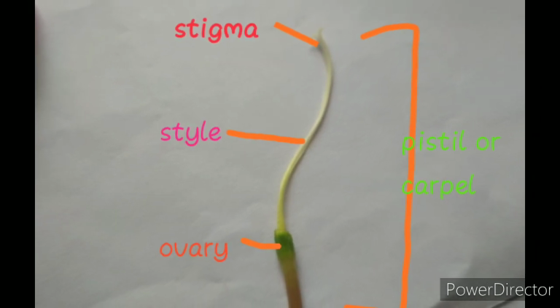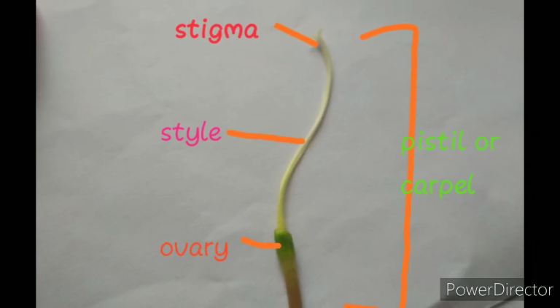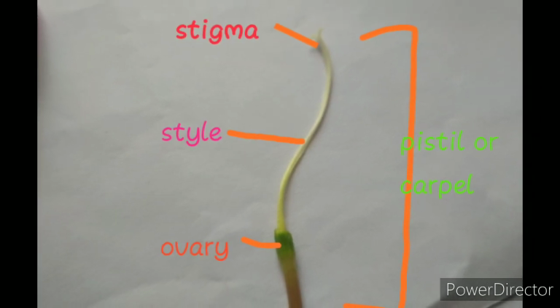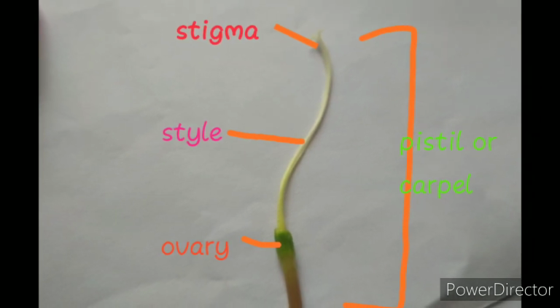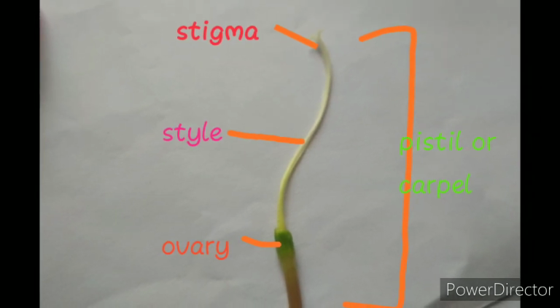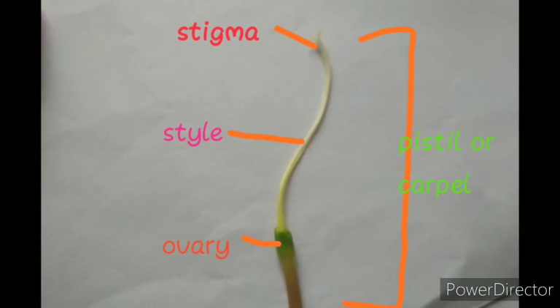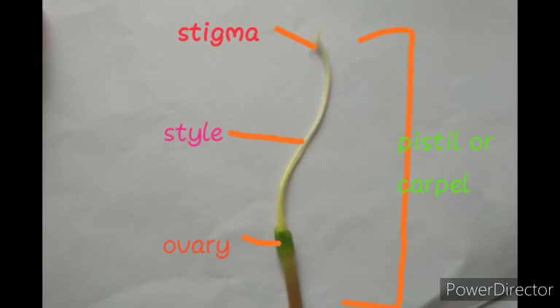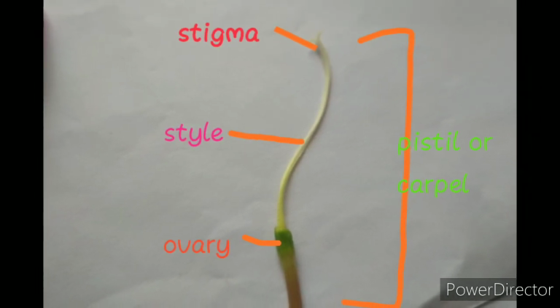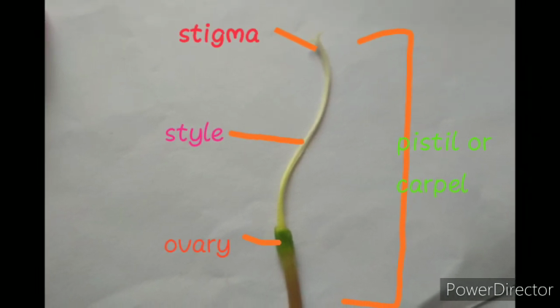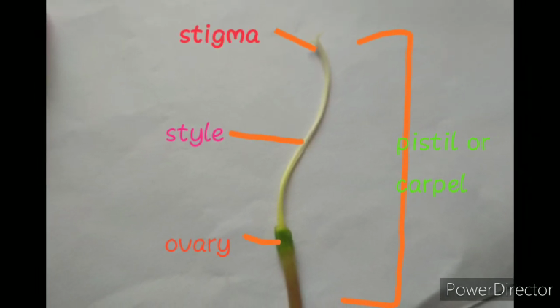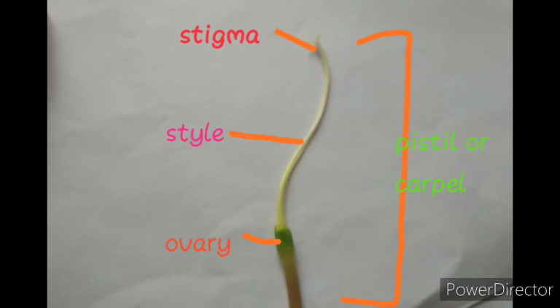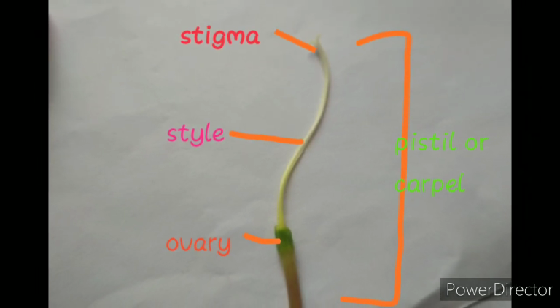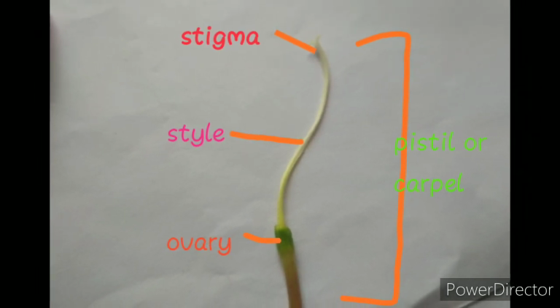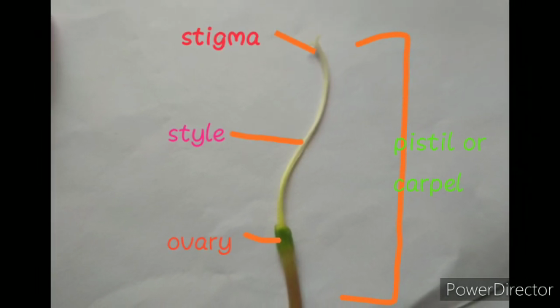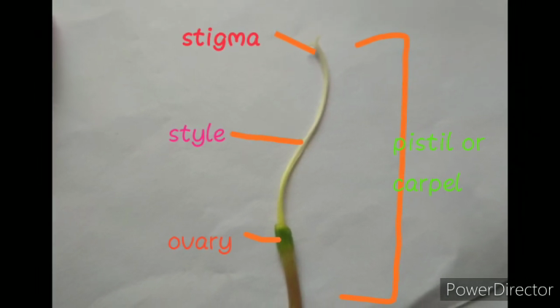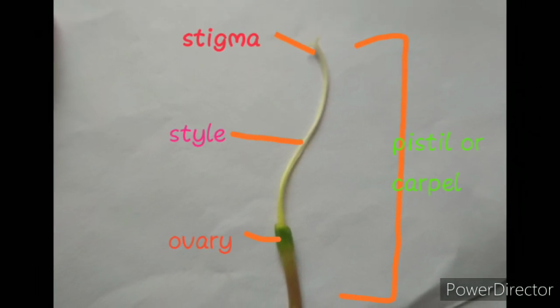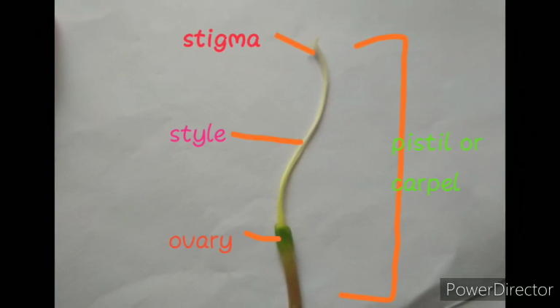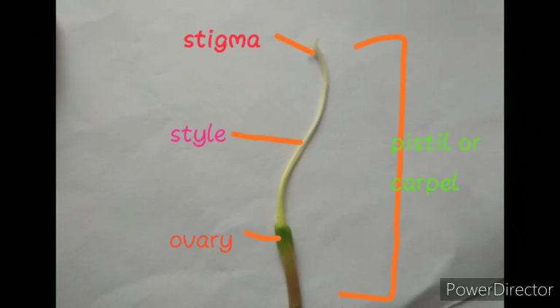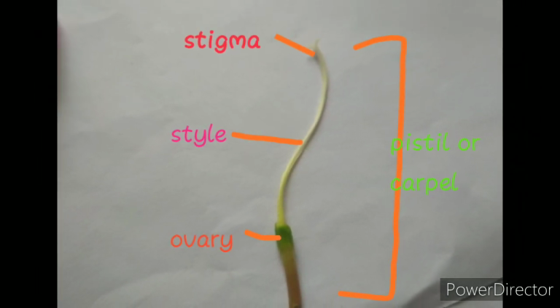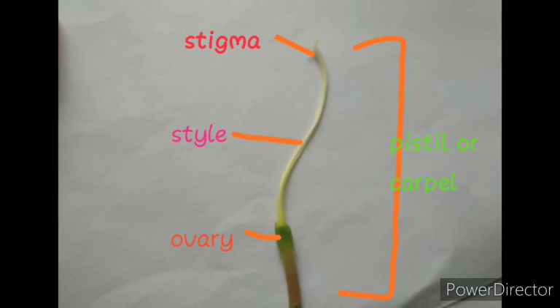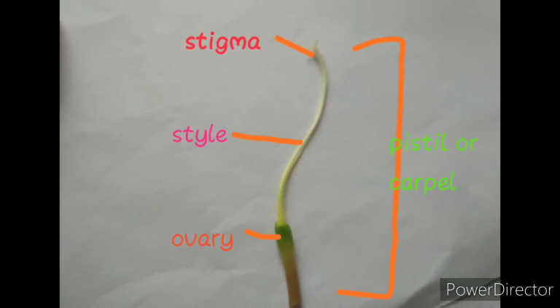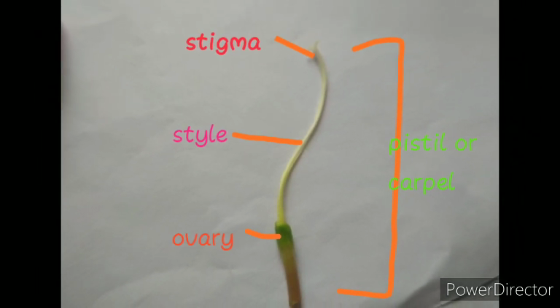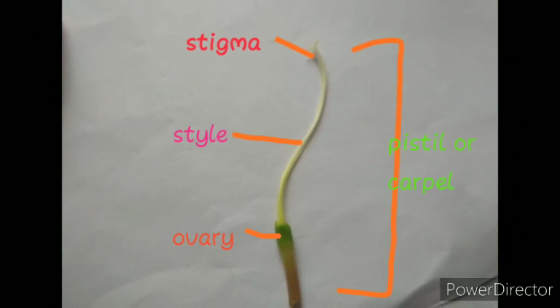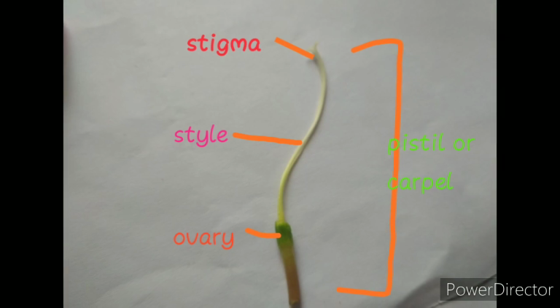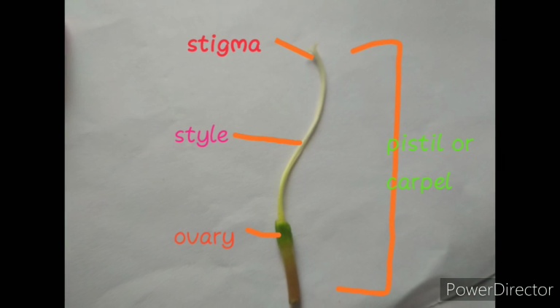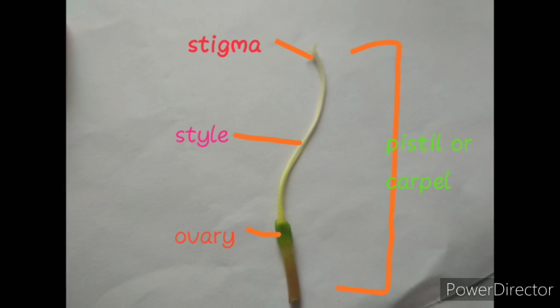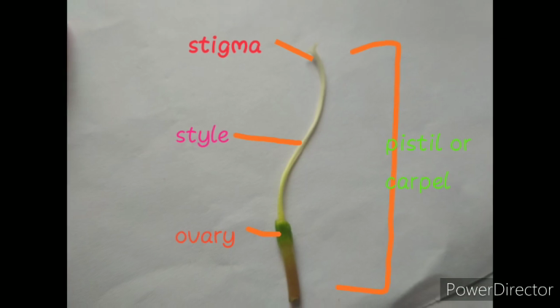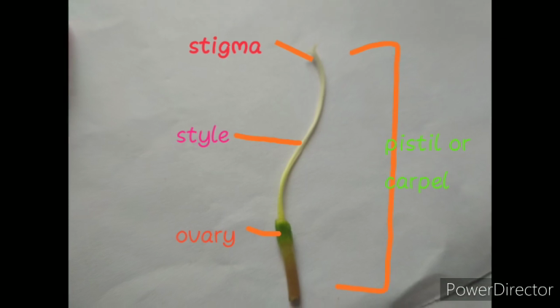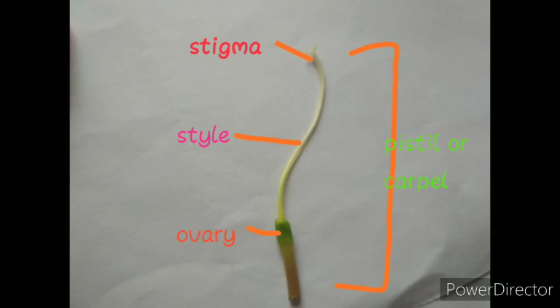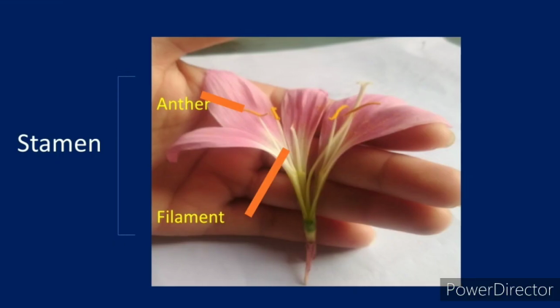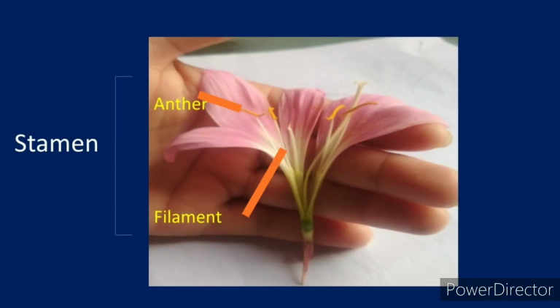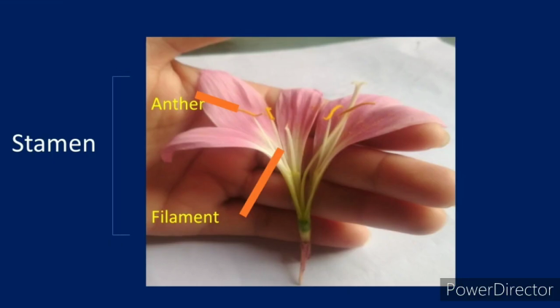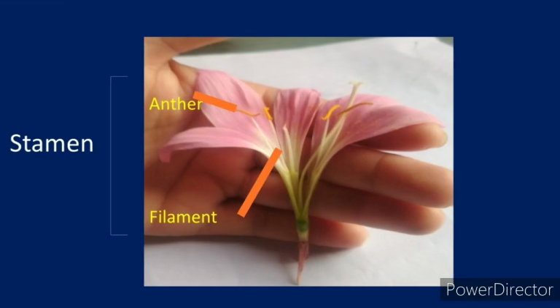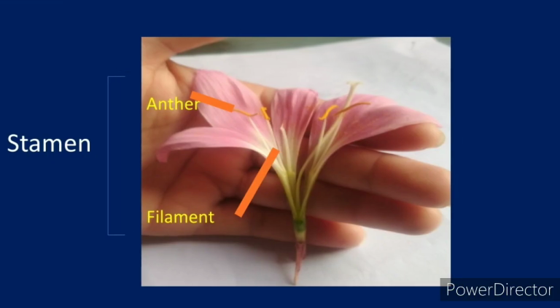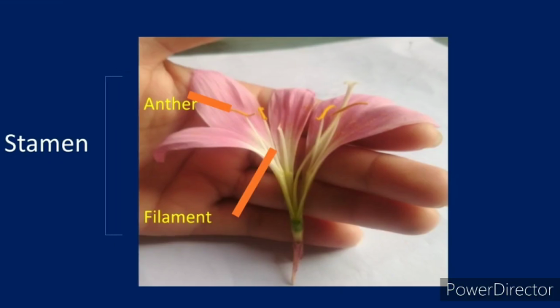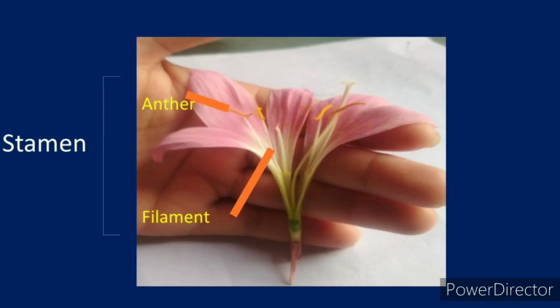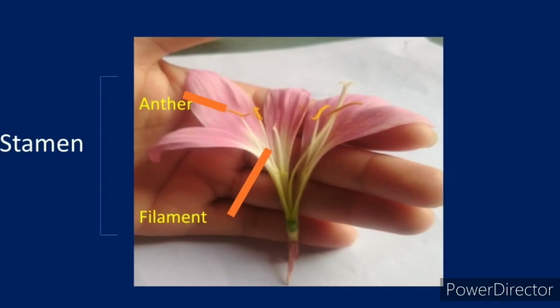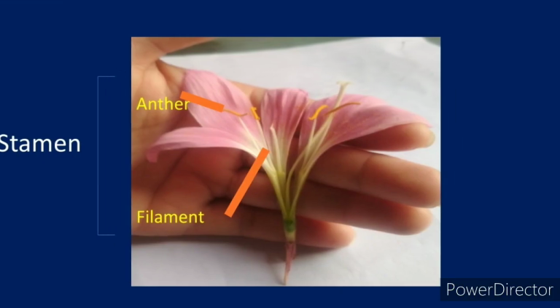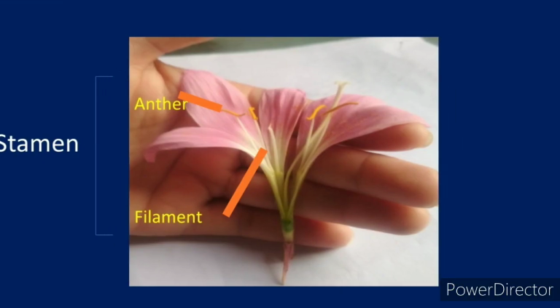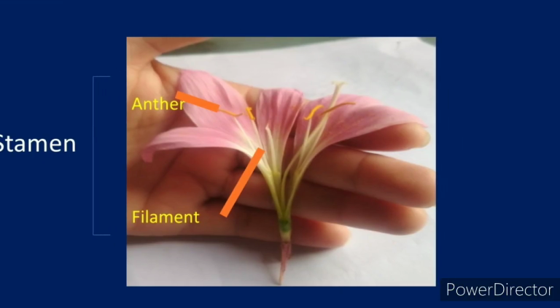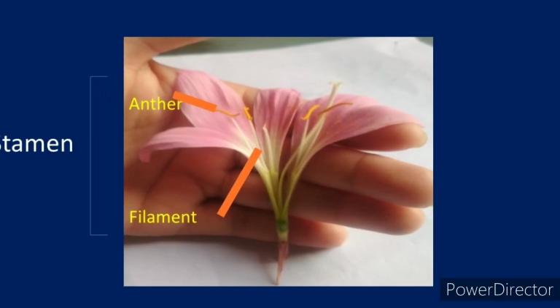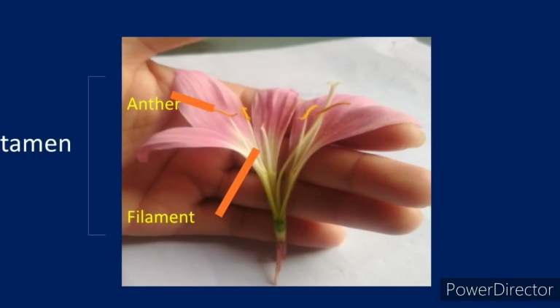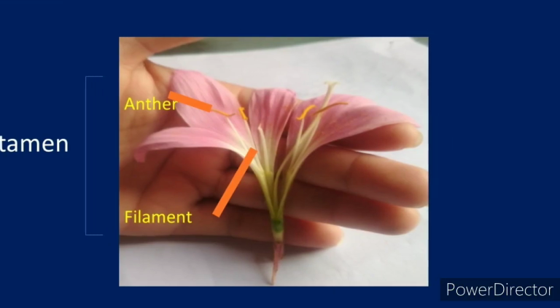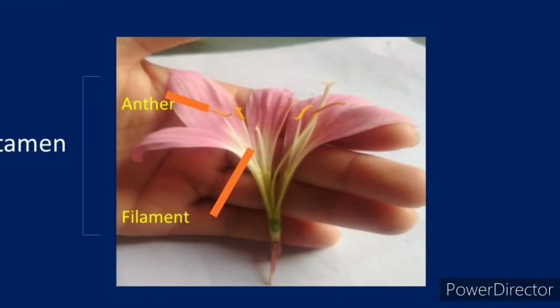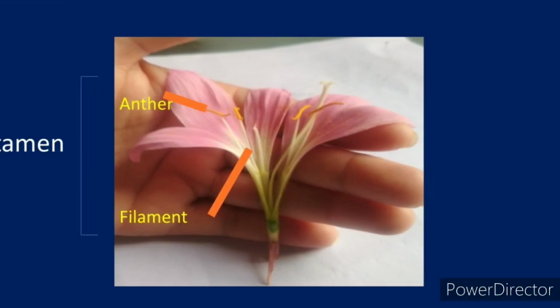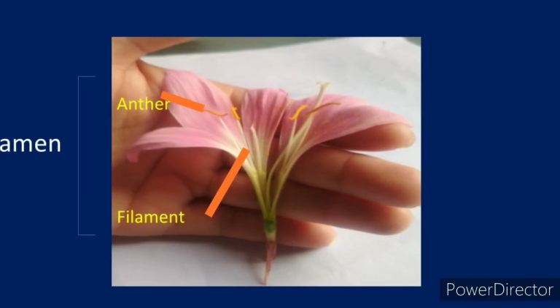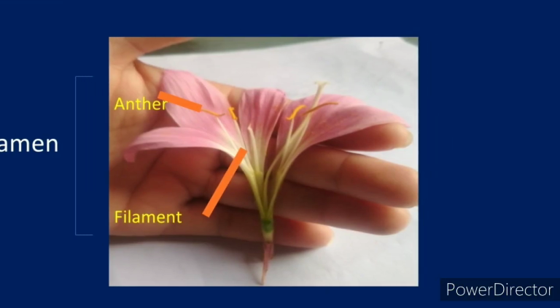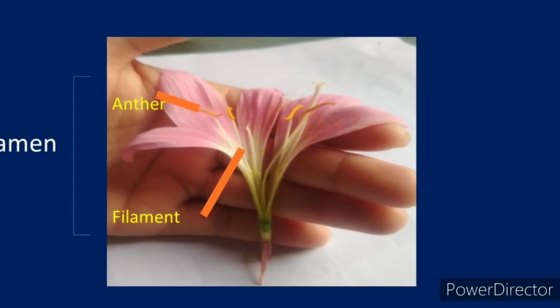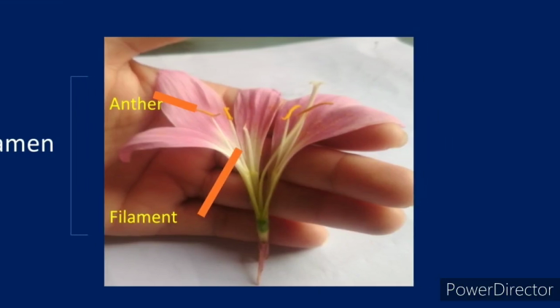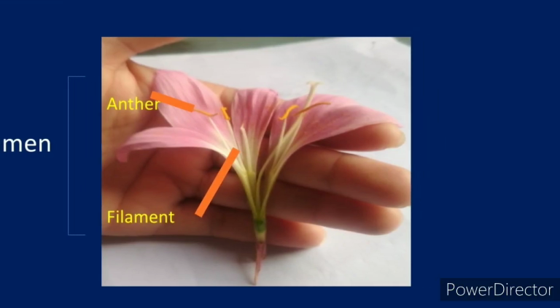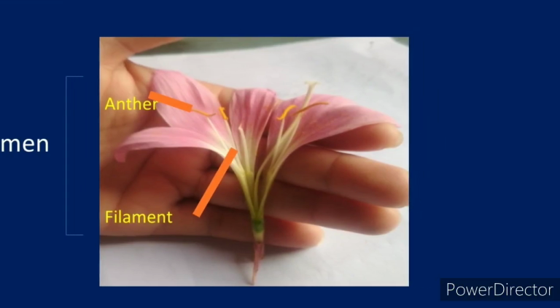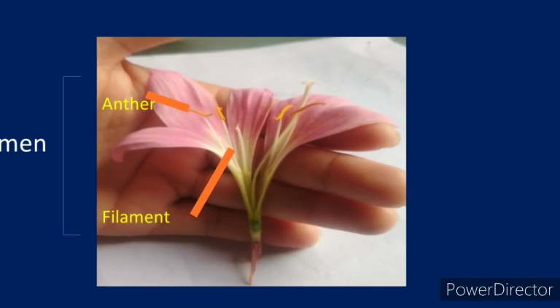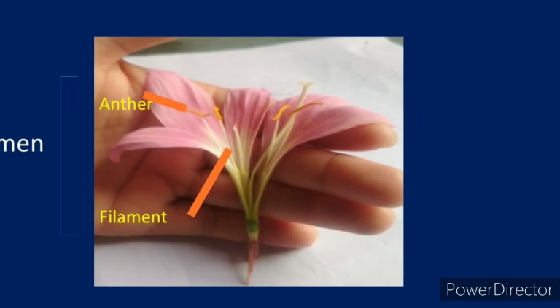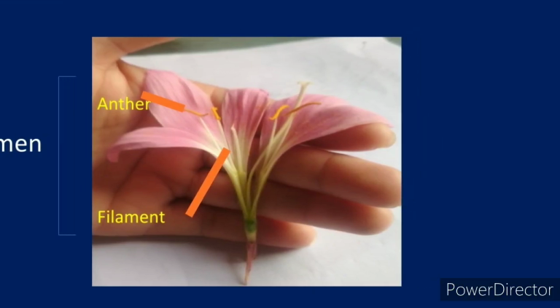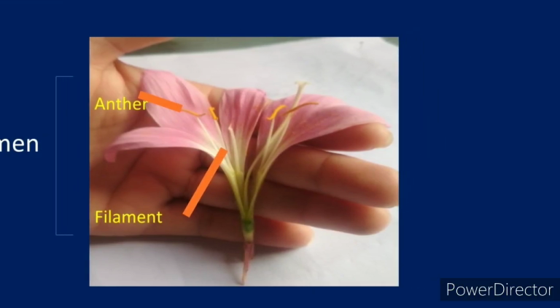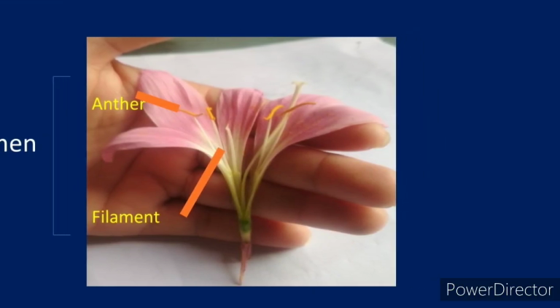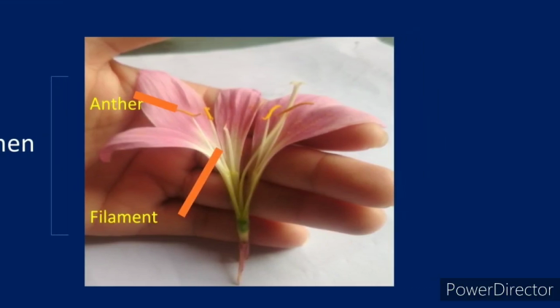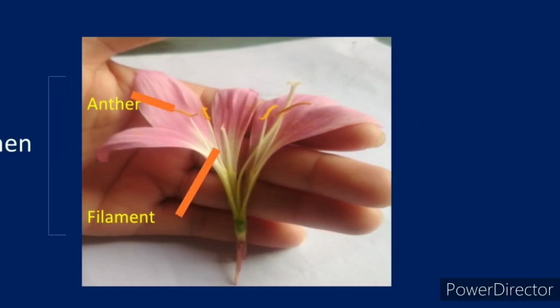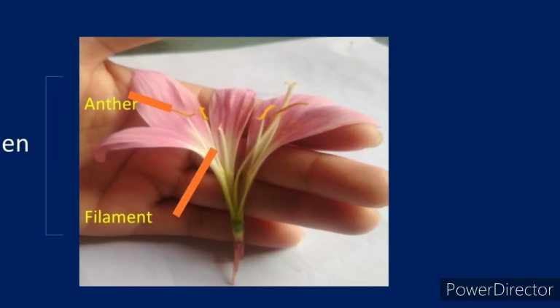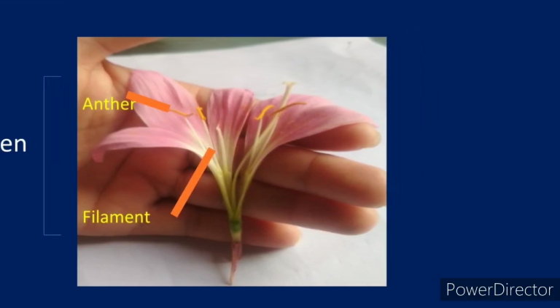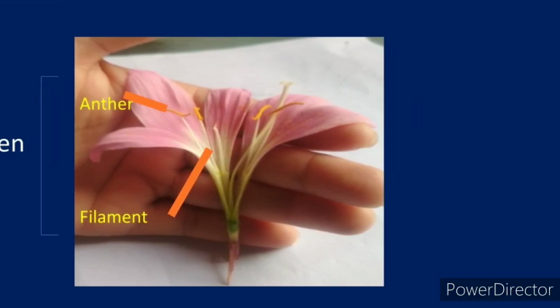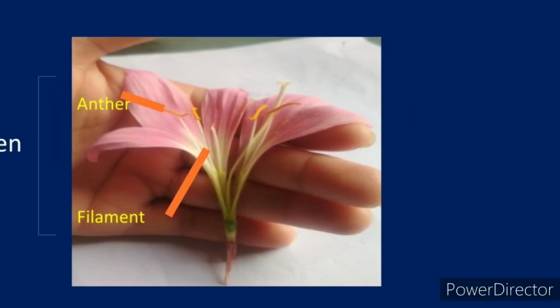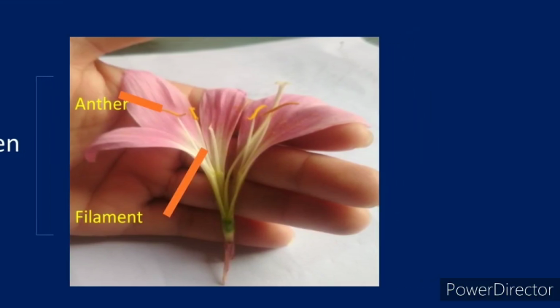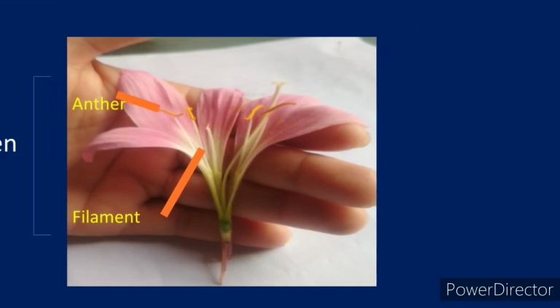To recap: the top part is the stigma, the cylindrical tube is the style, and the base is the ovary. The stamen has two parts: anther and filament.